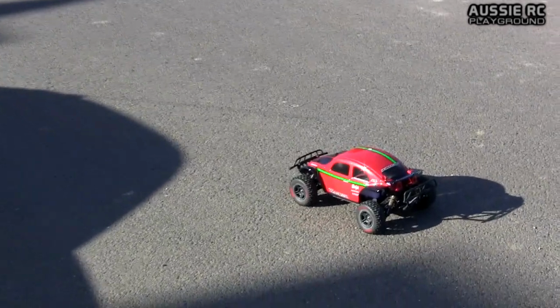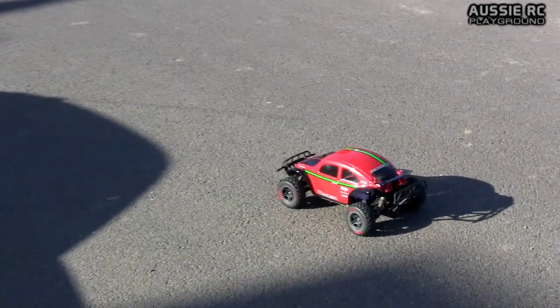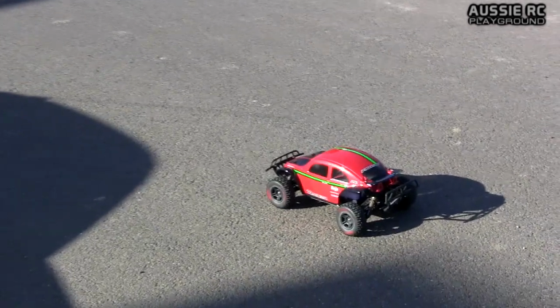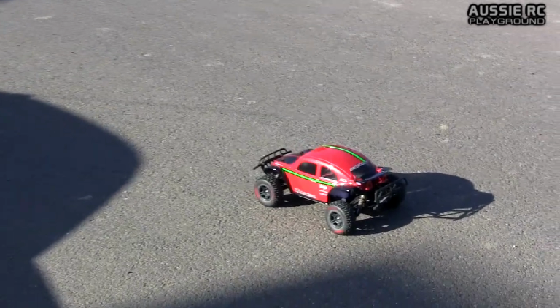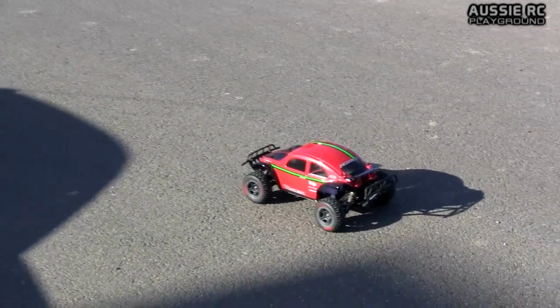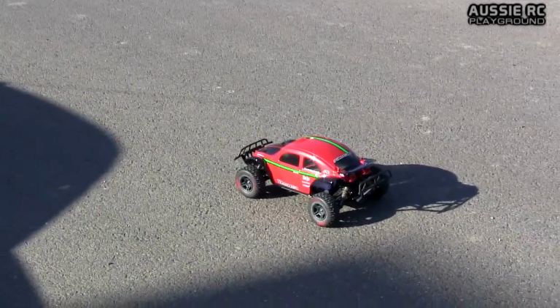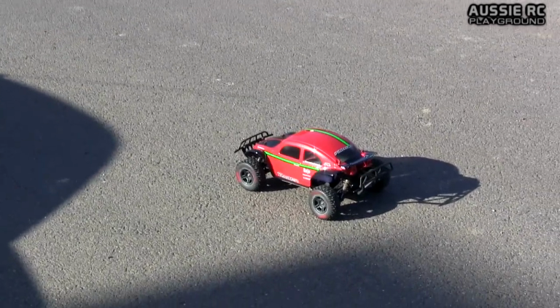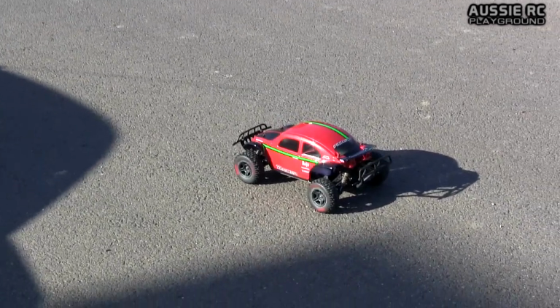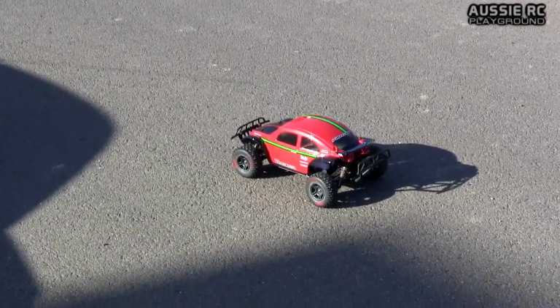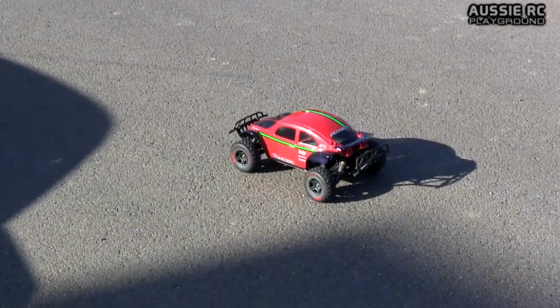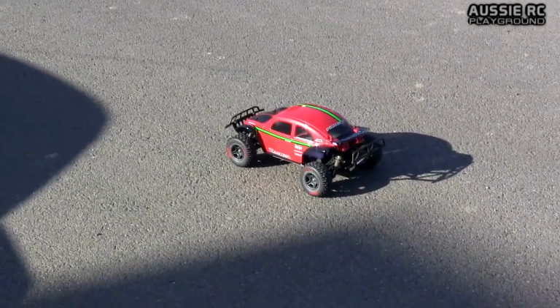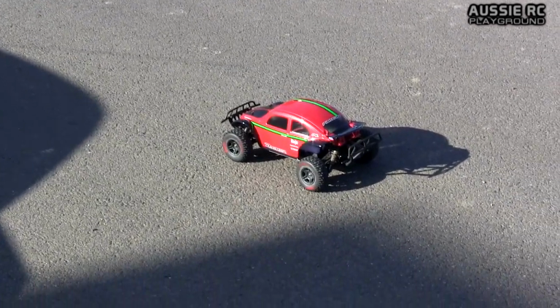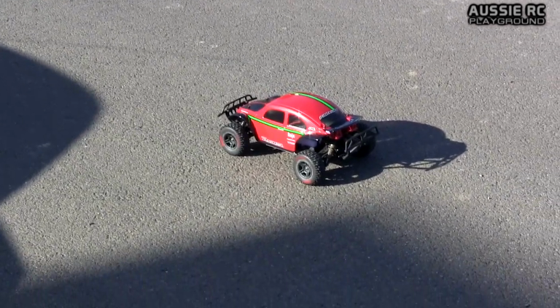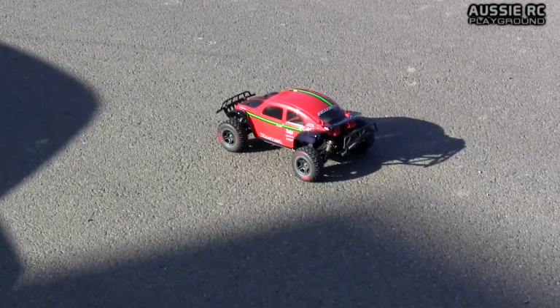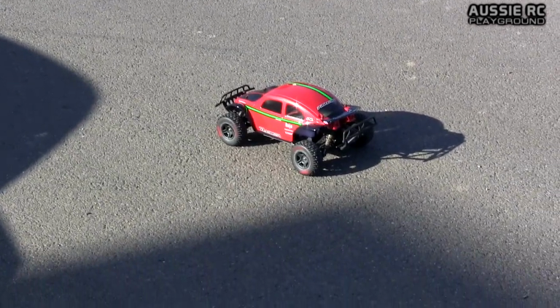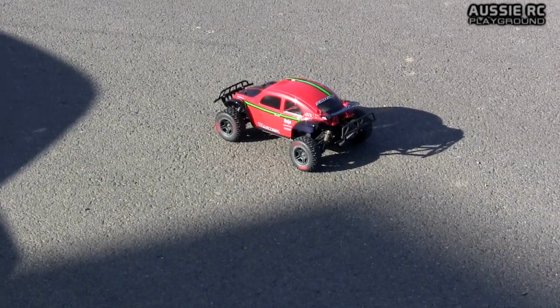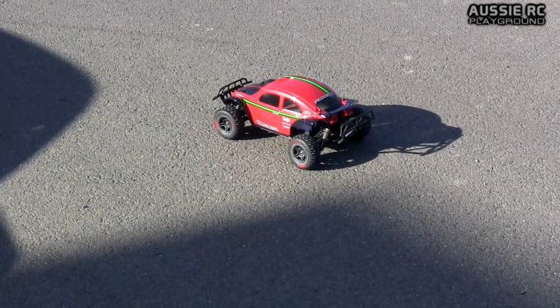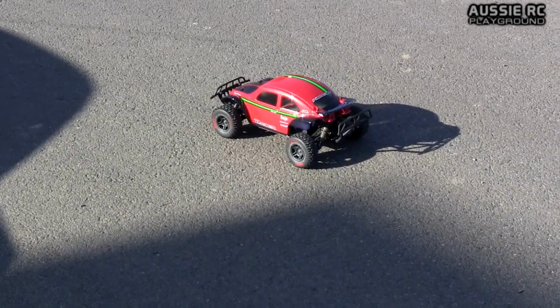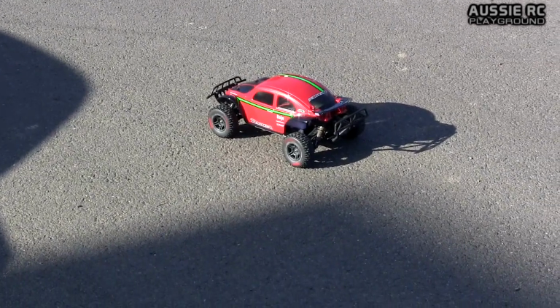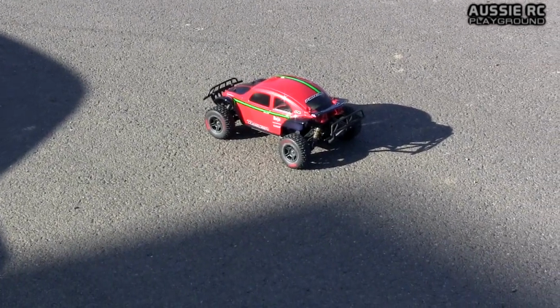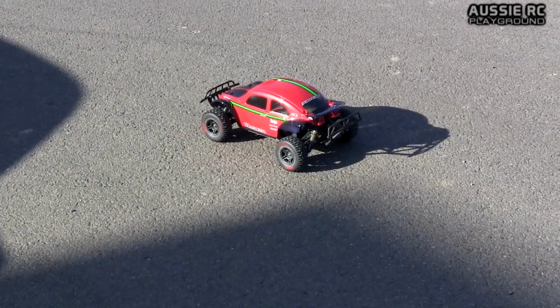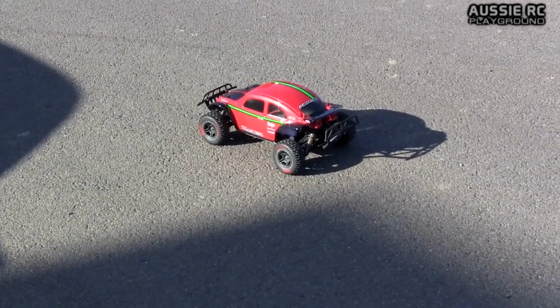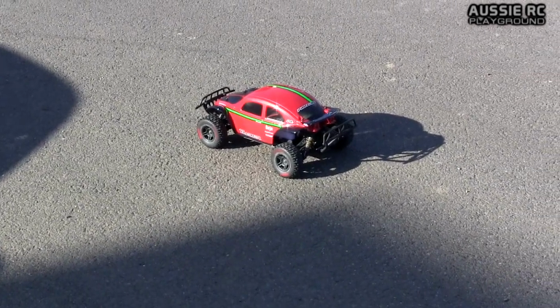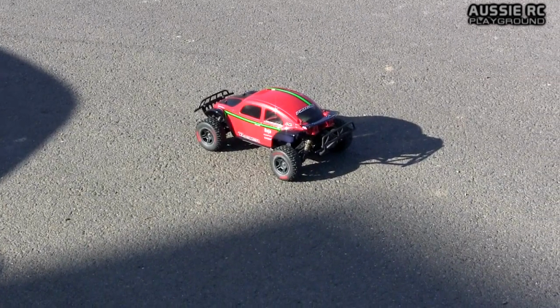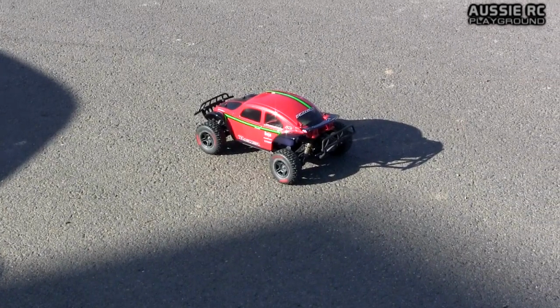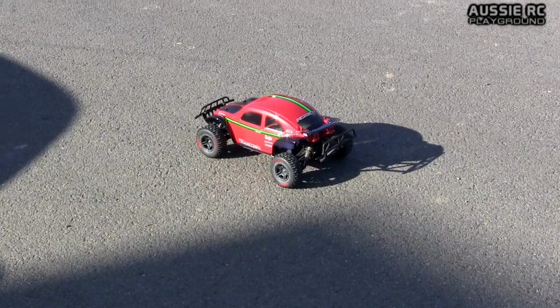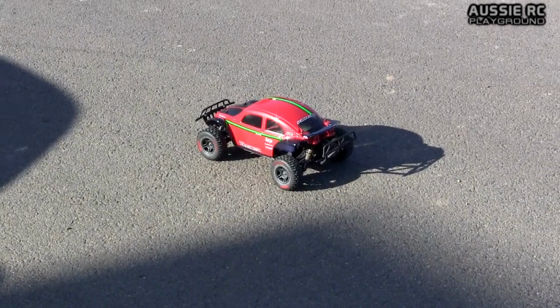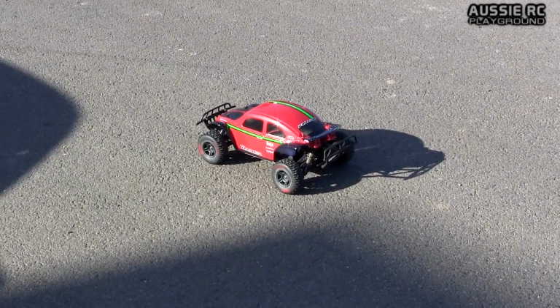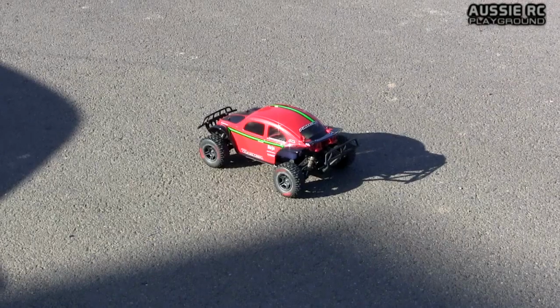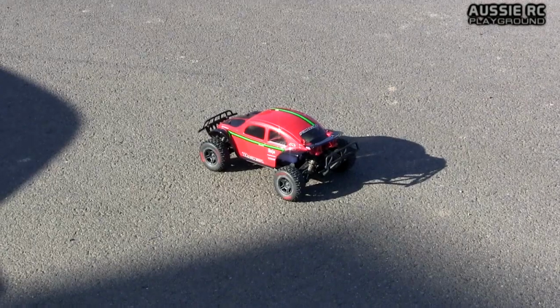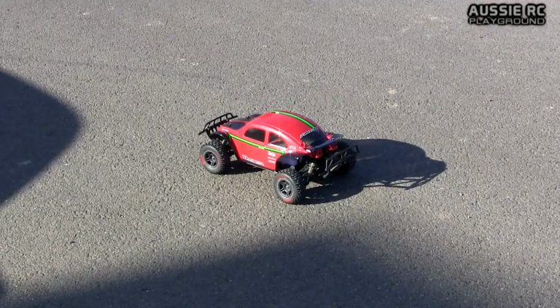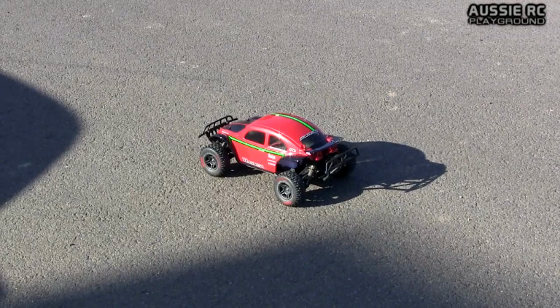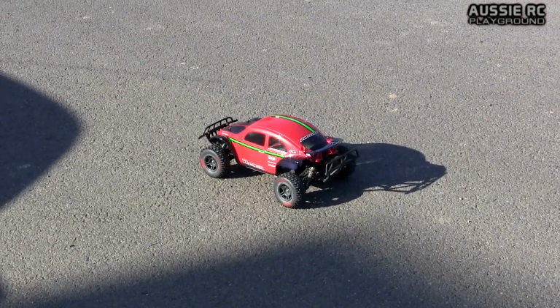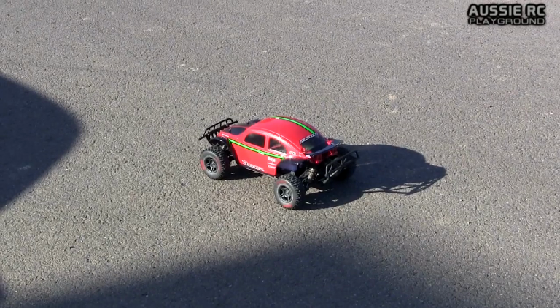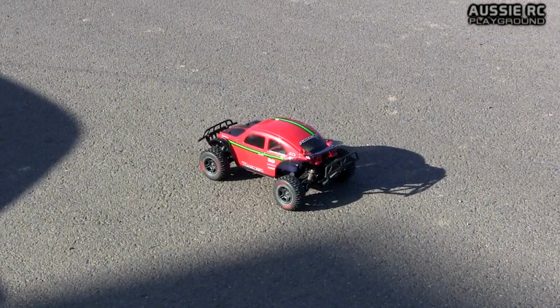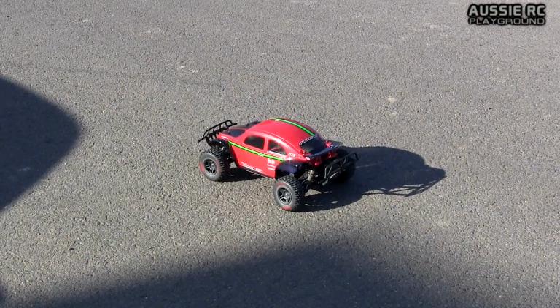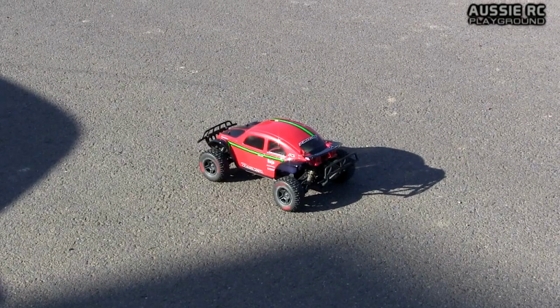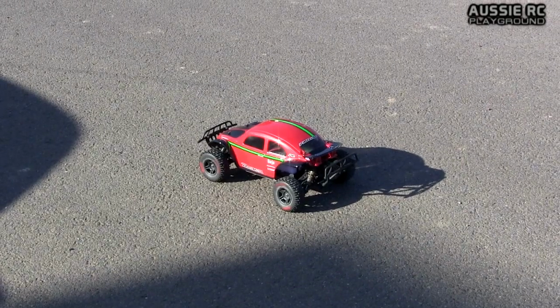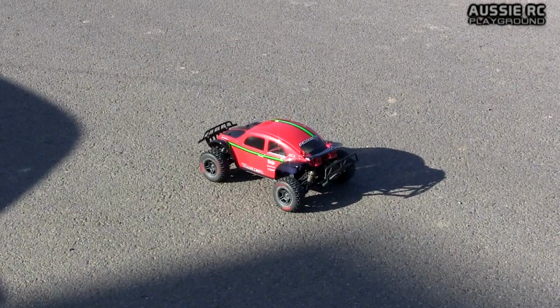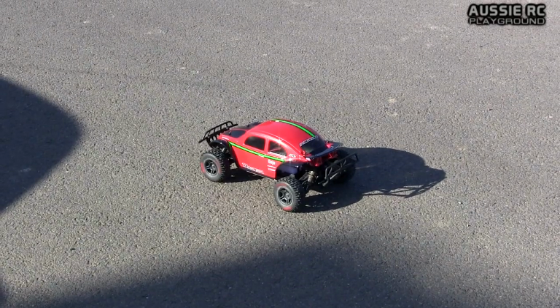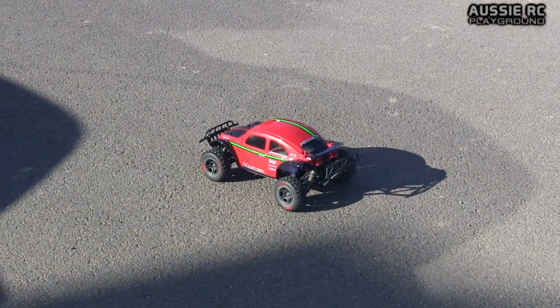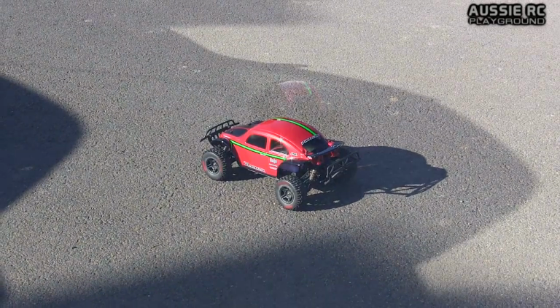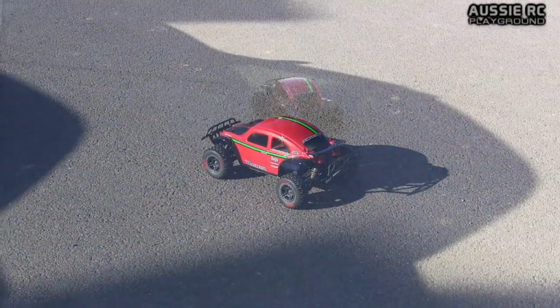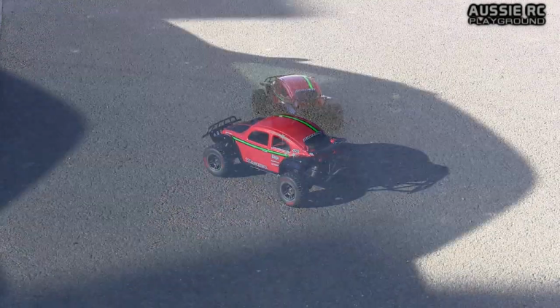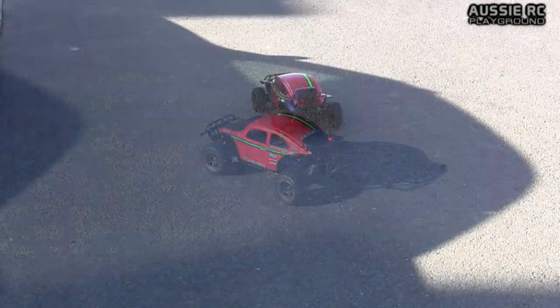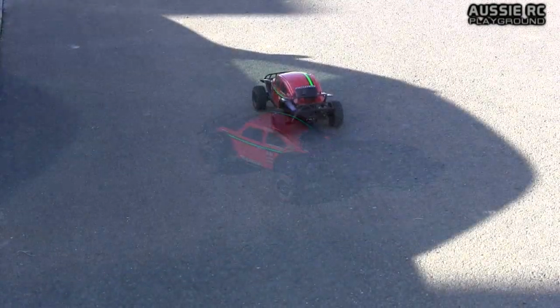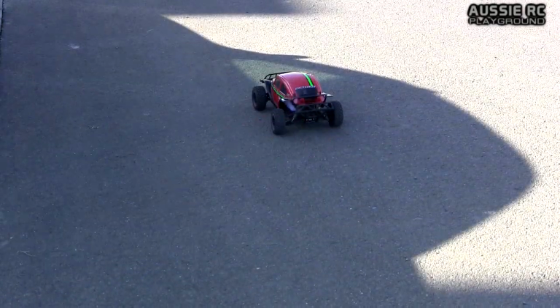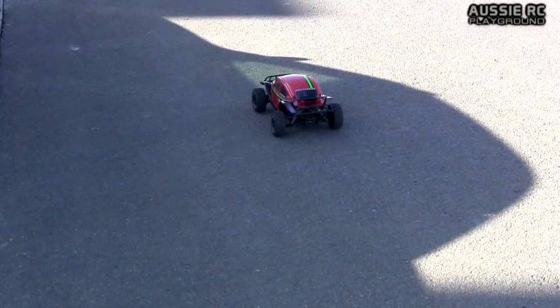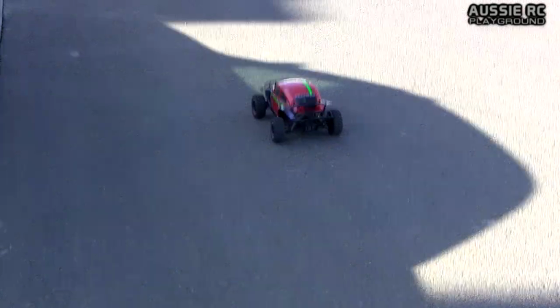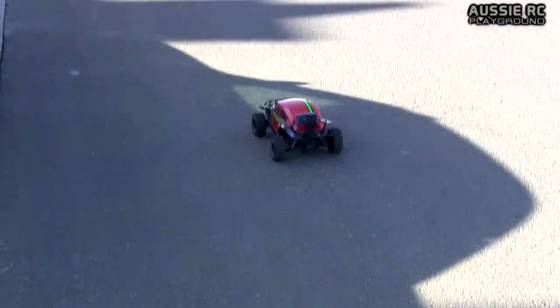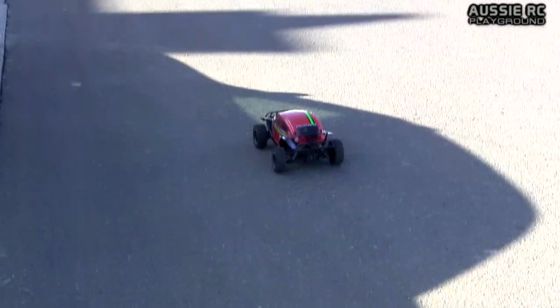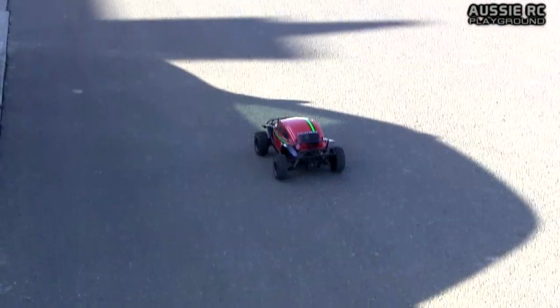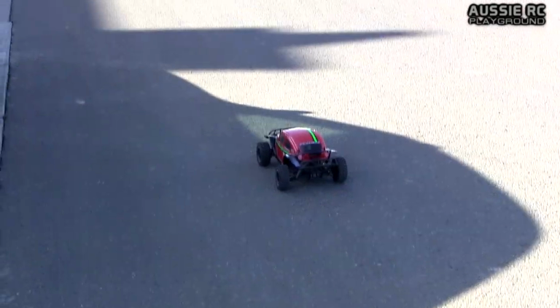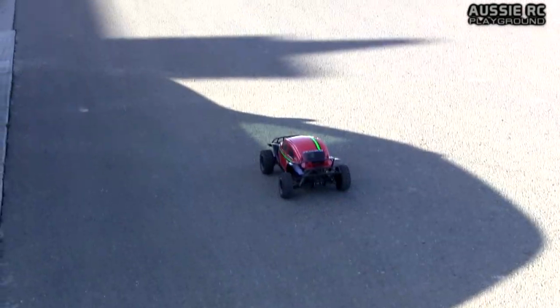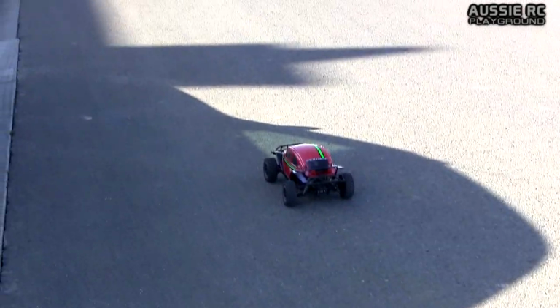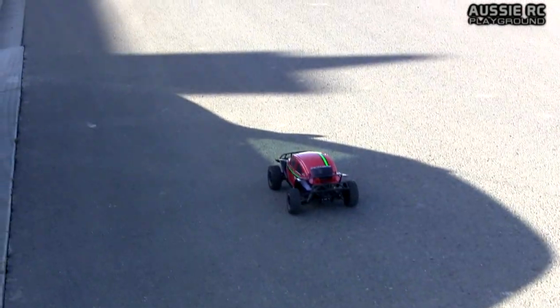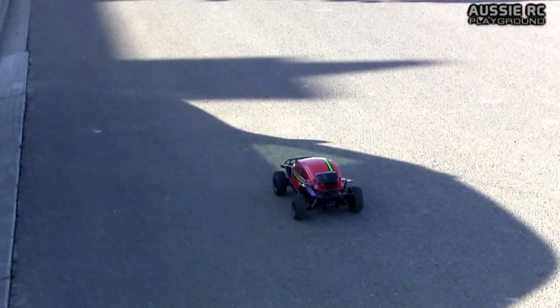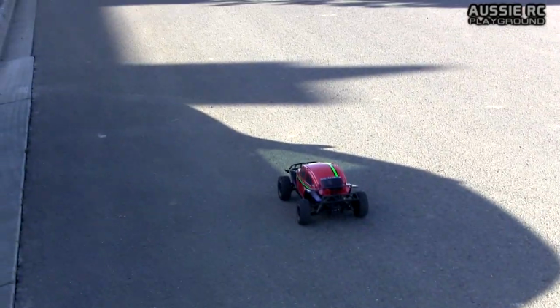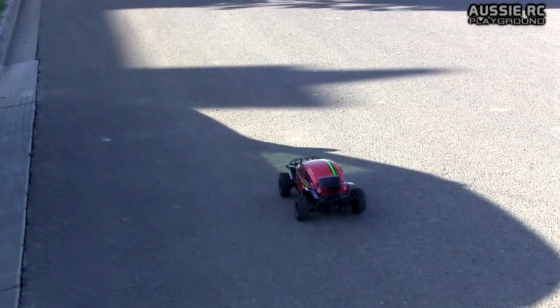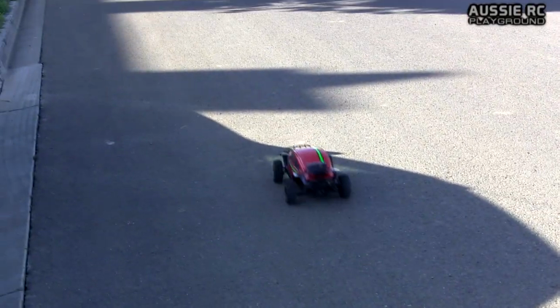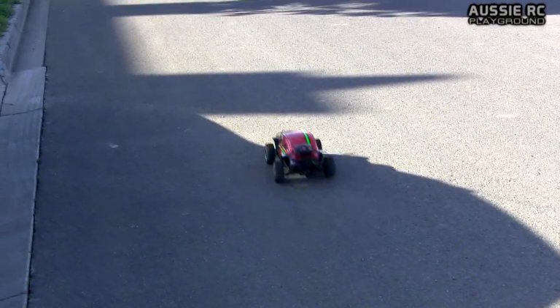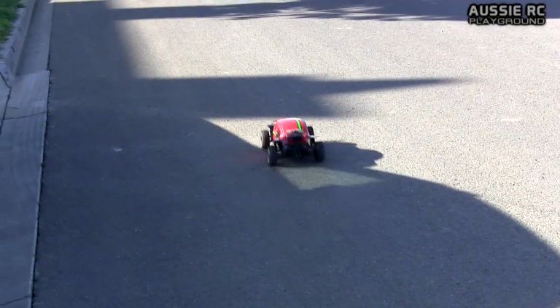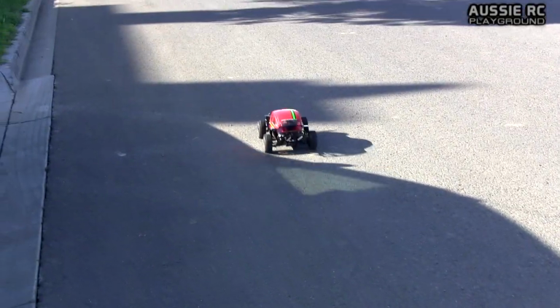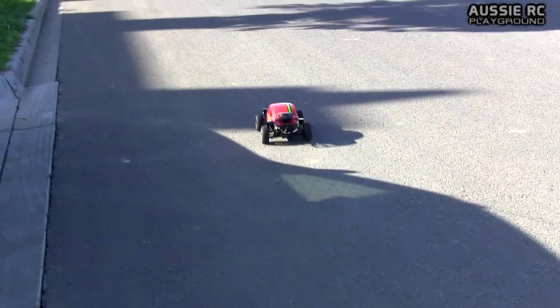Let's pack a 3S in here, see if you can keep it on all fours. All right, let's try this out on 3S.